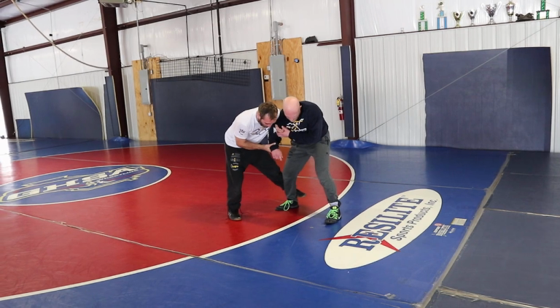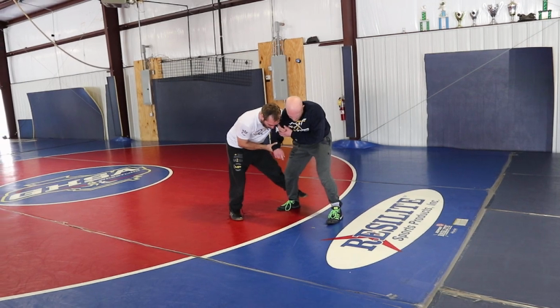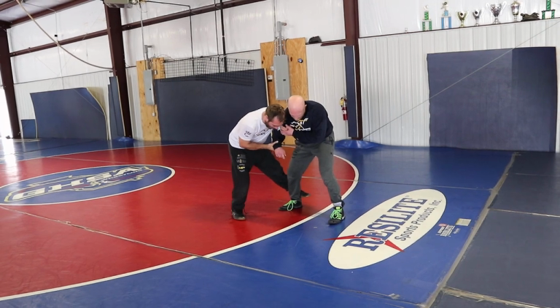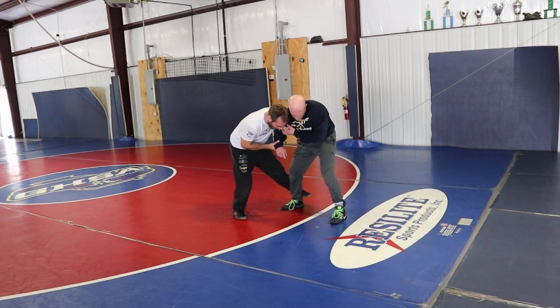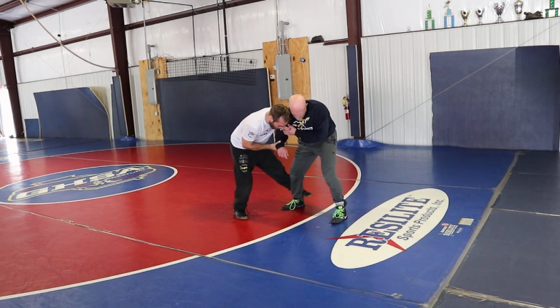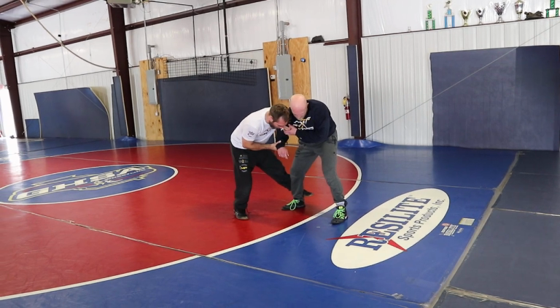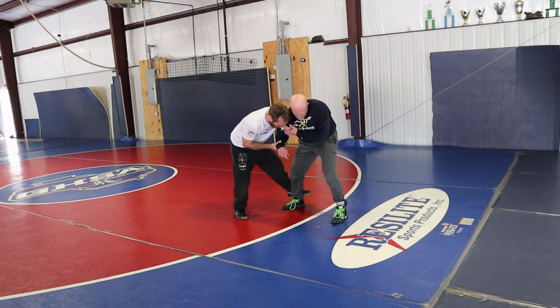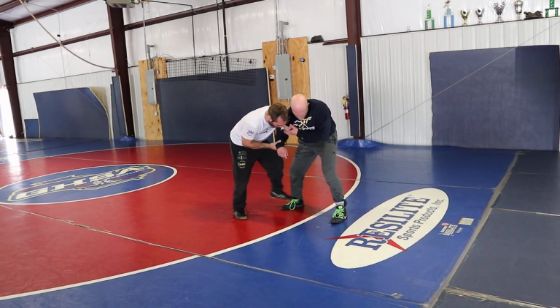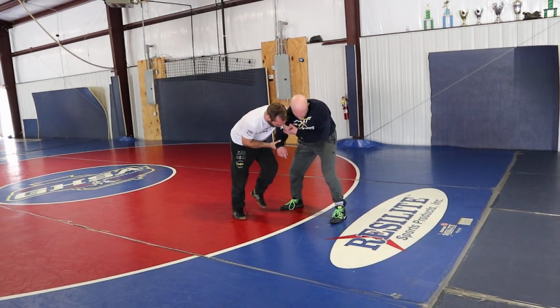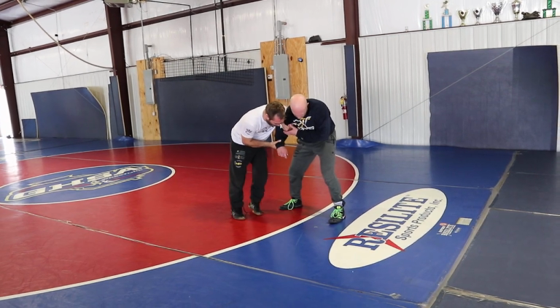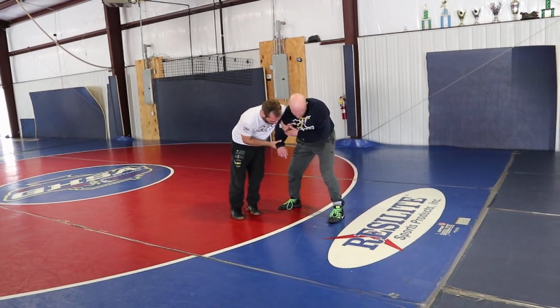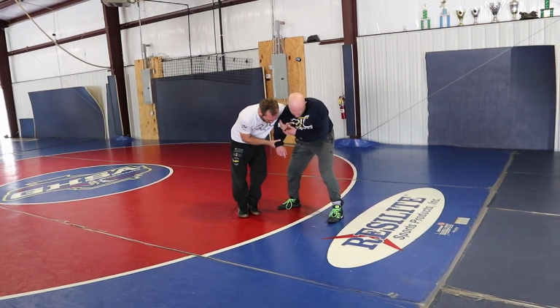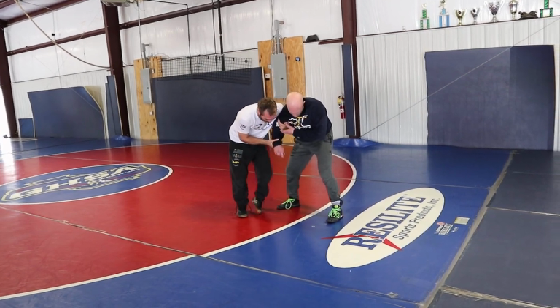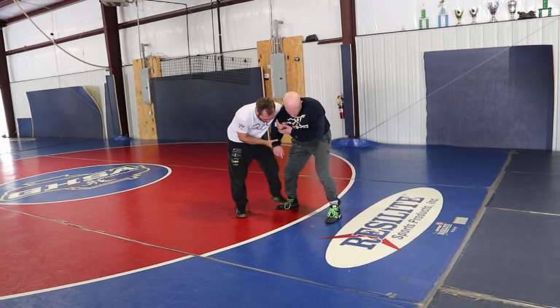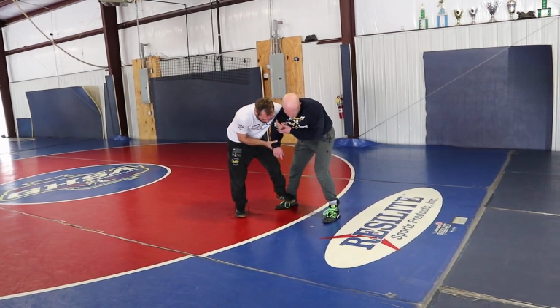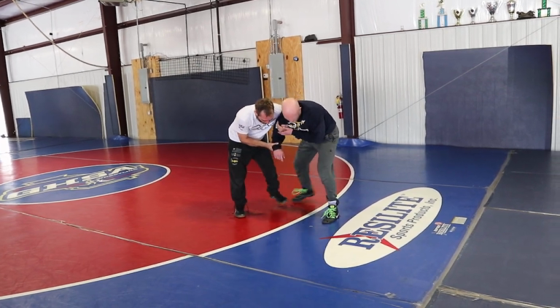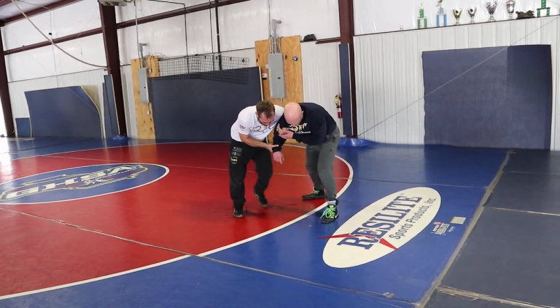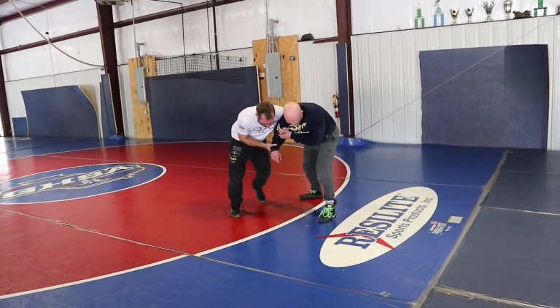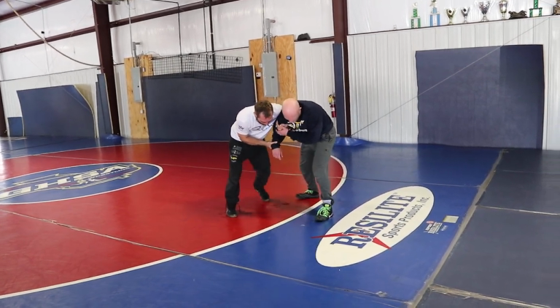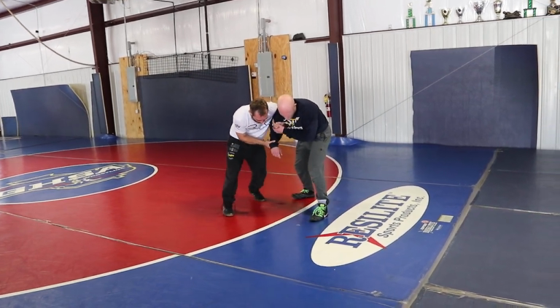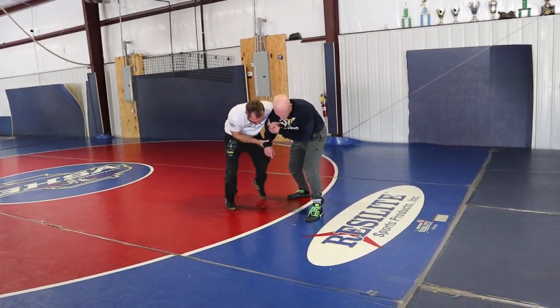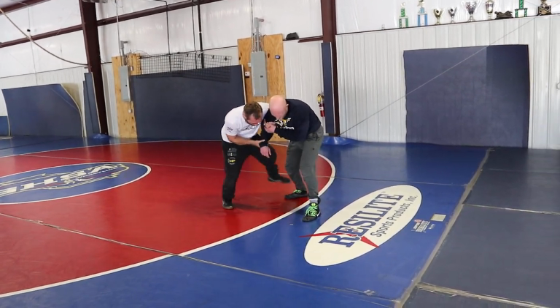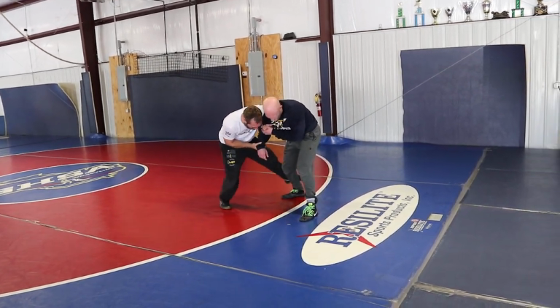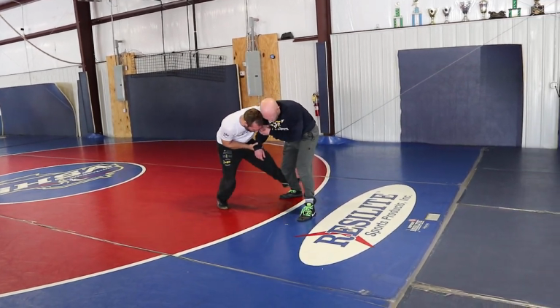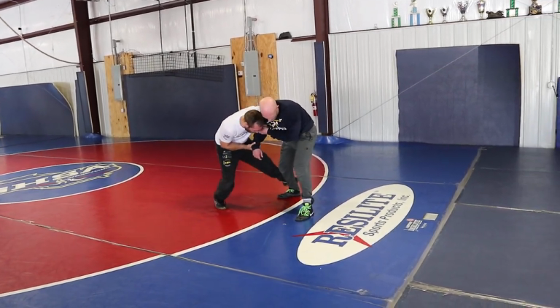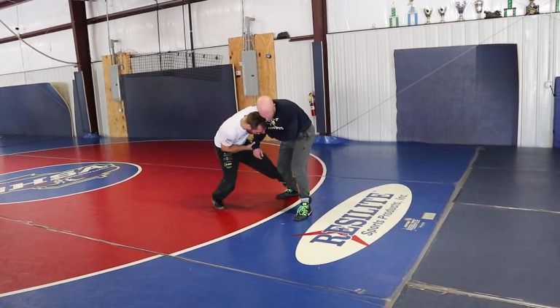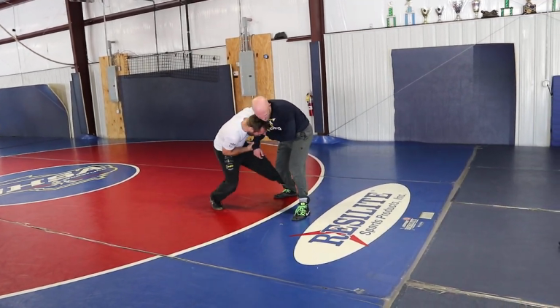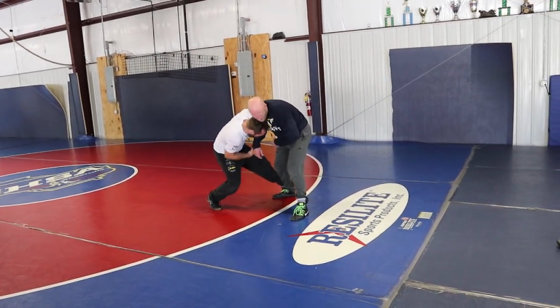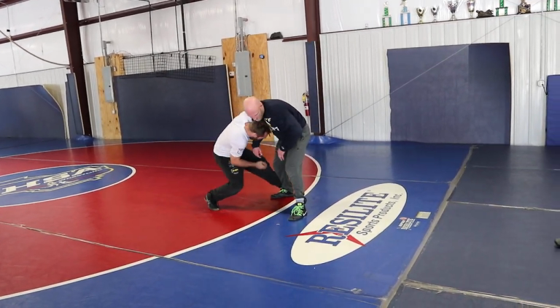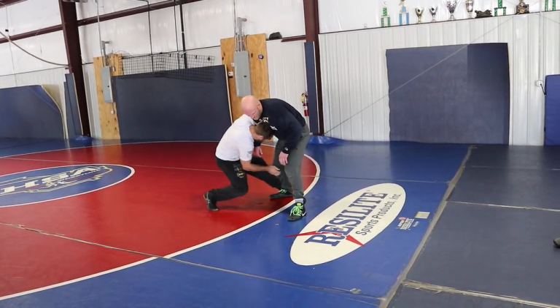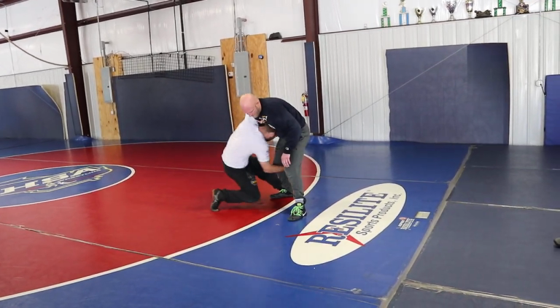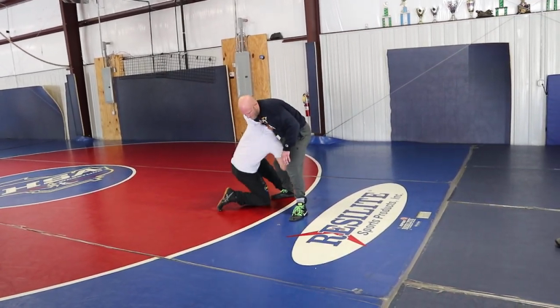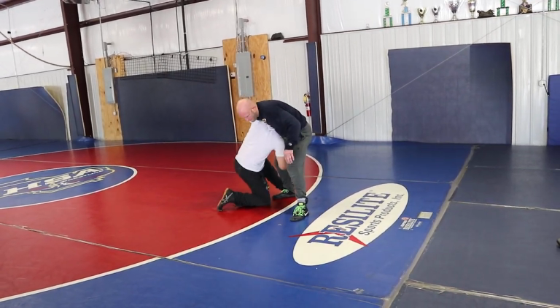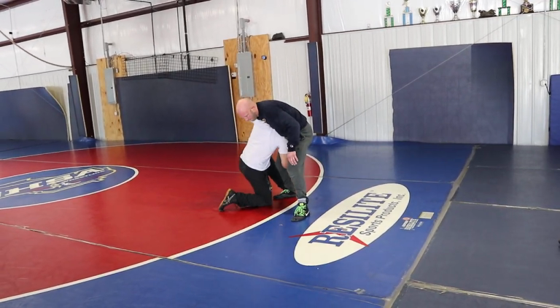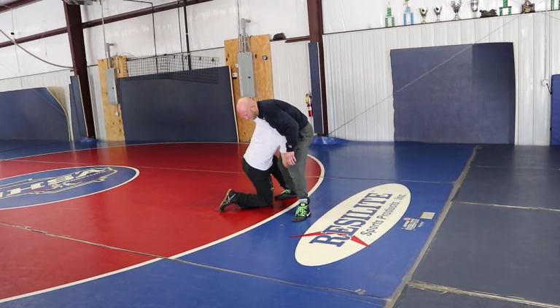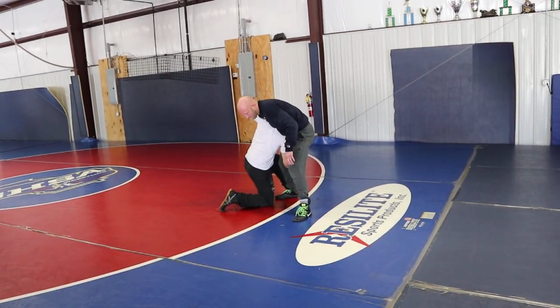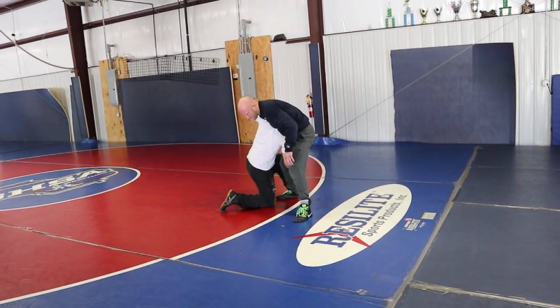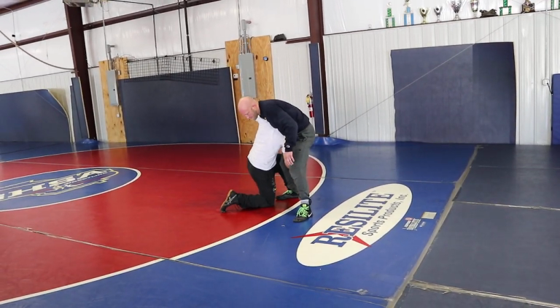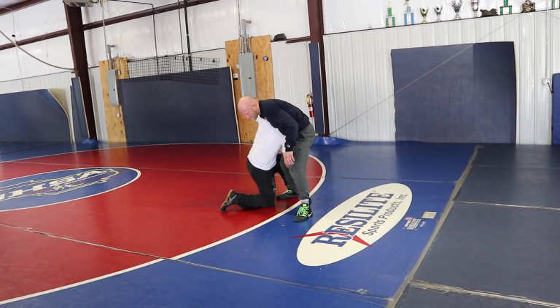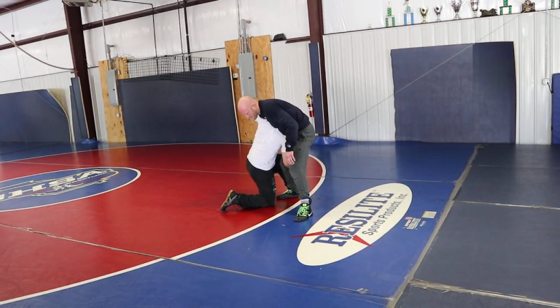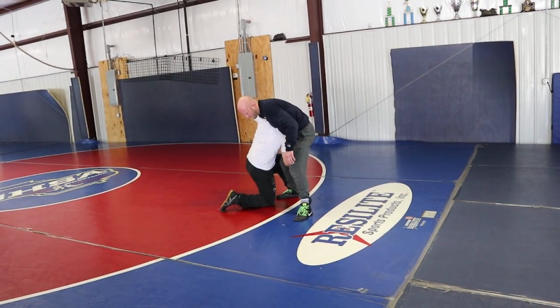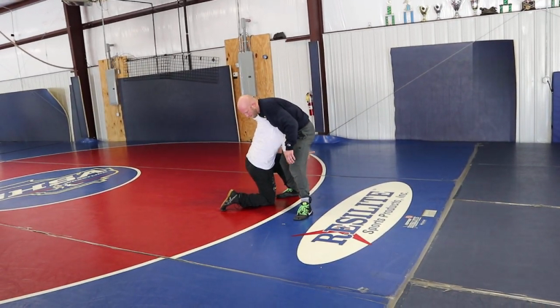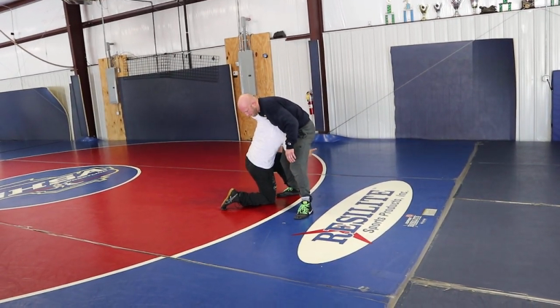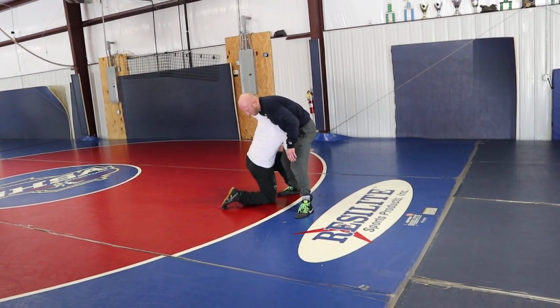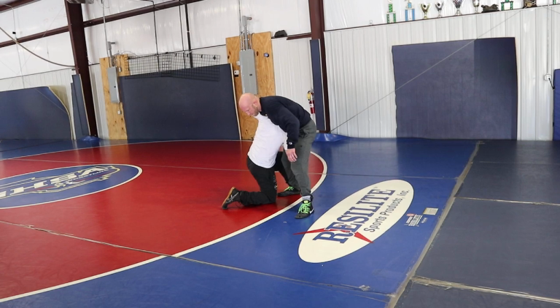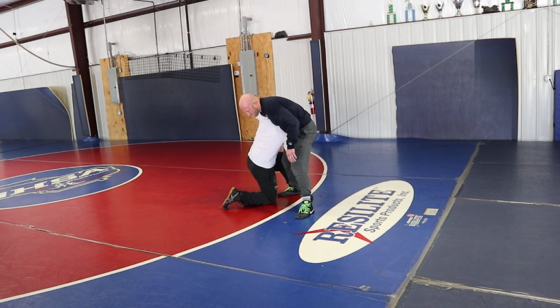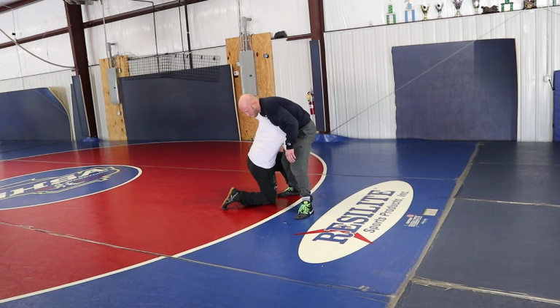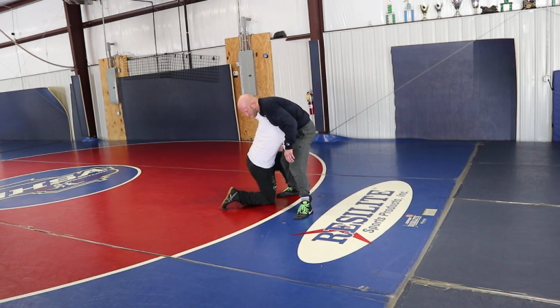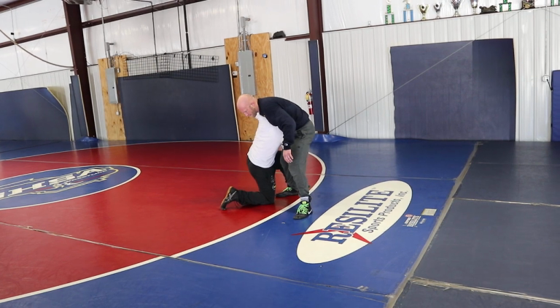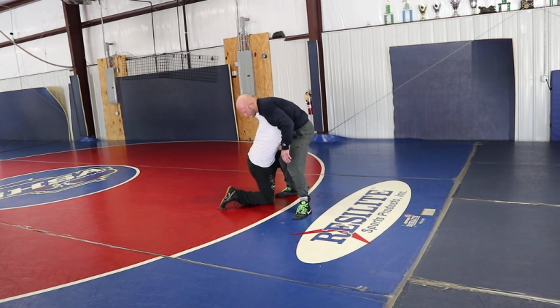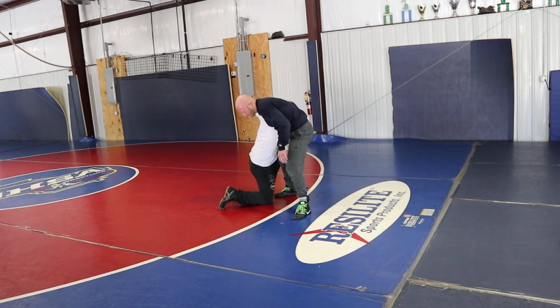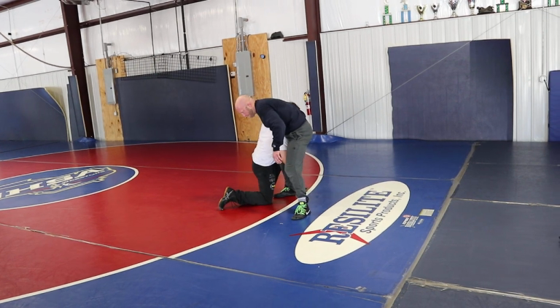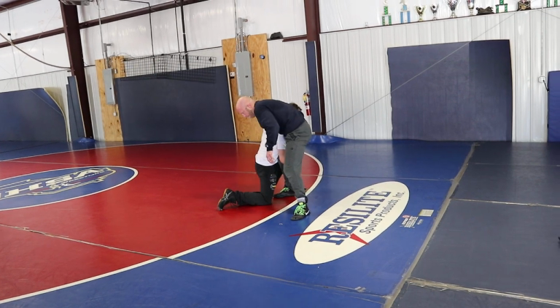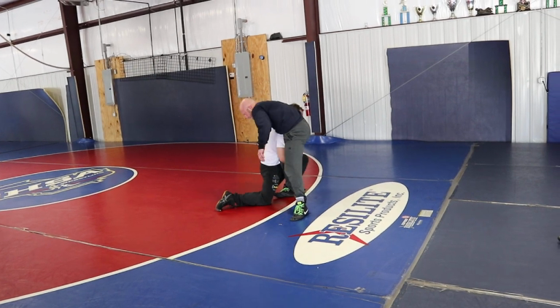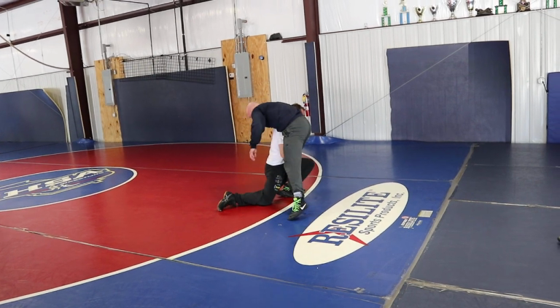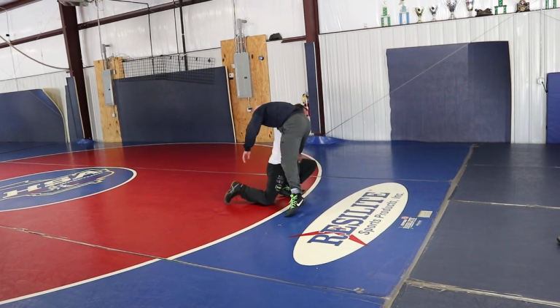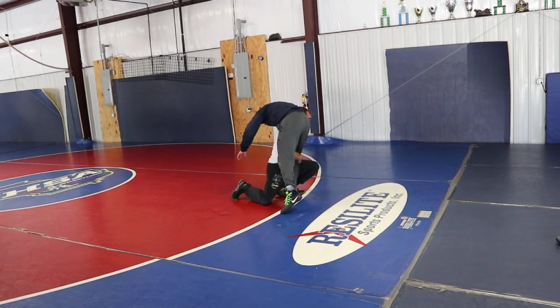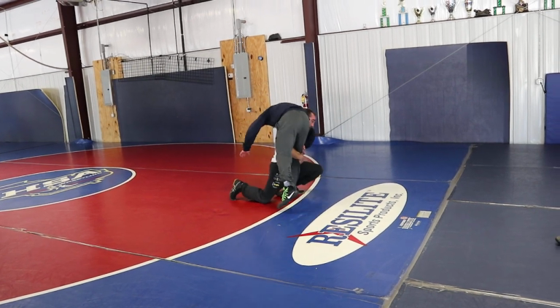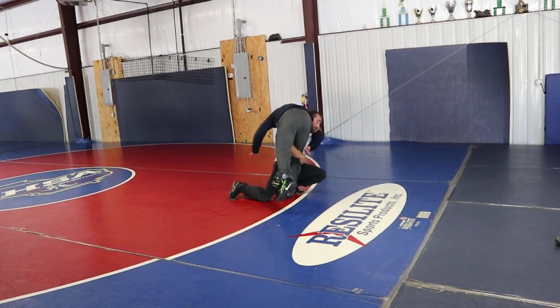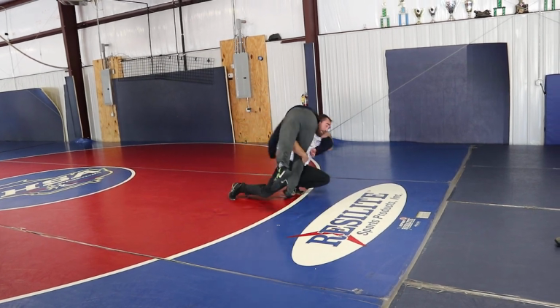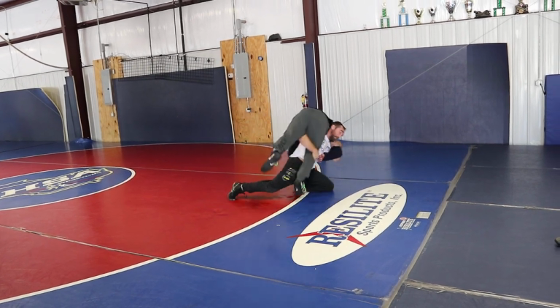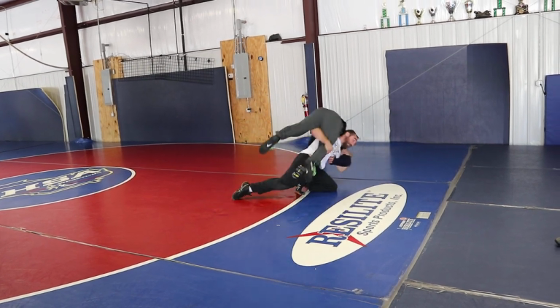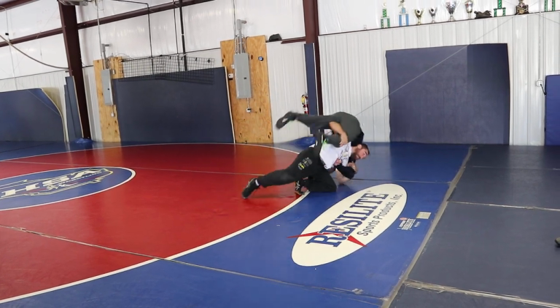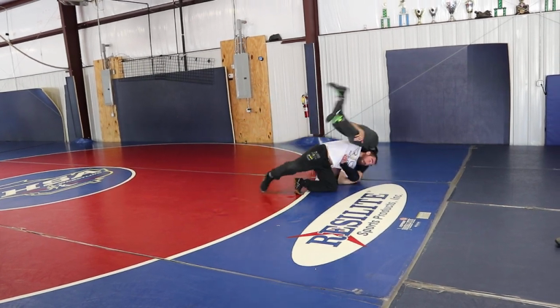If my head gets in front of the back a little bit, or if my head does go all the way through here, all I'm going to keep doing is penetrating forward in my fireman's.